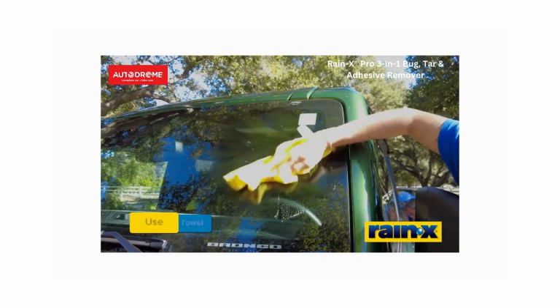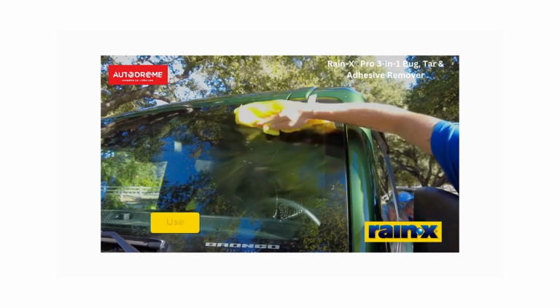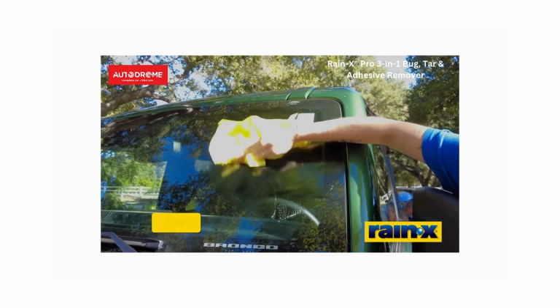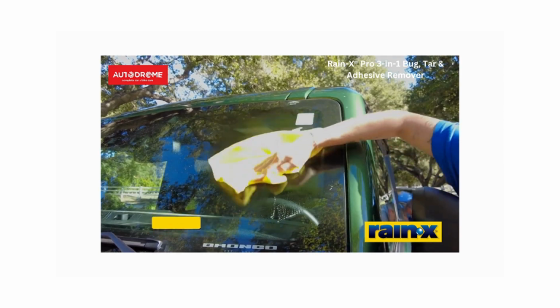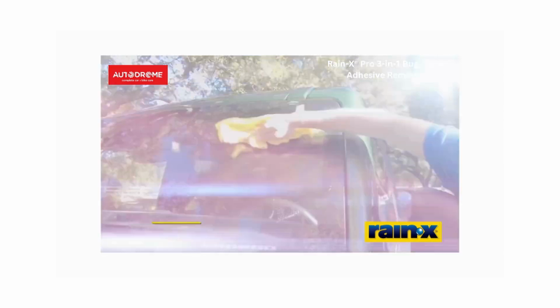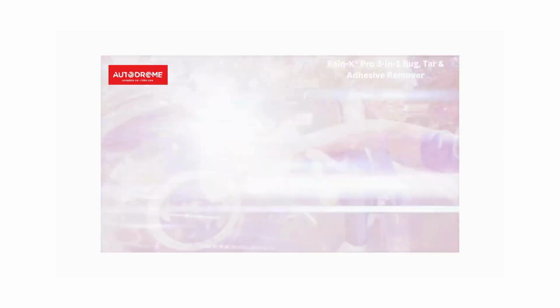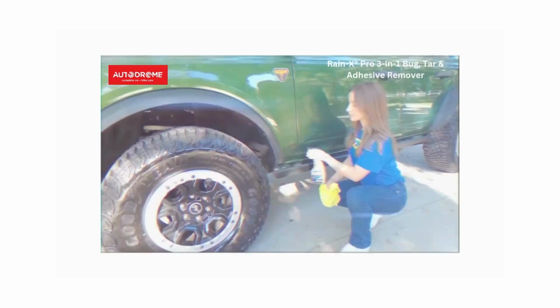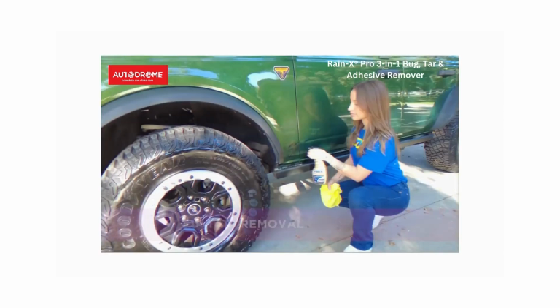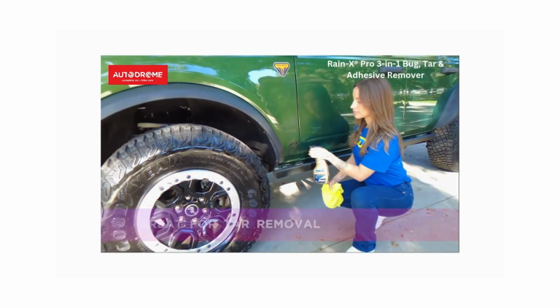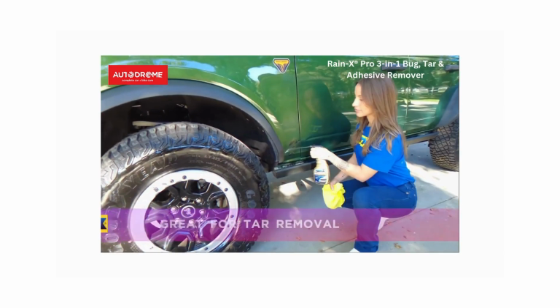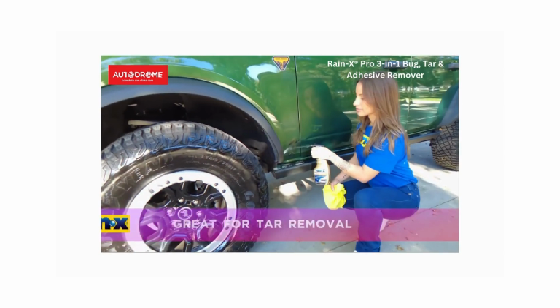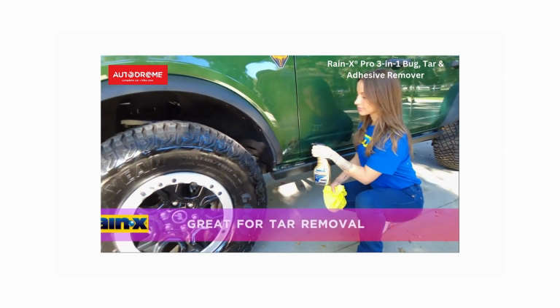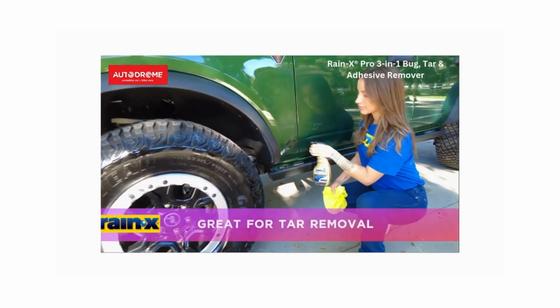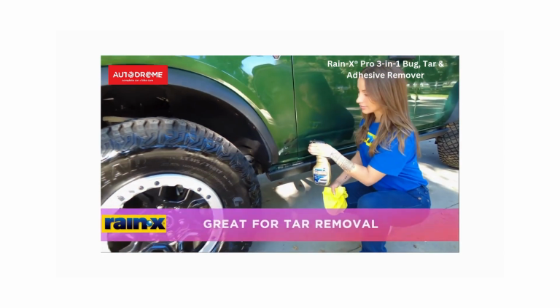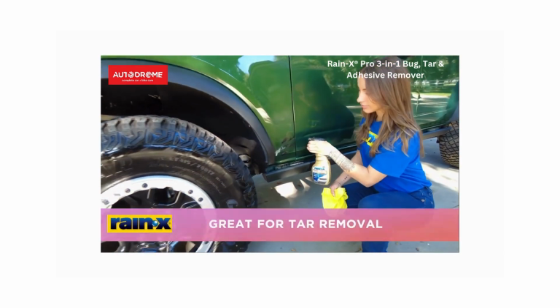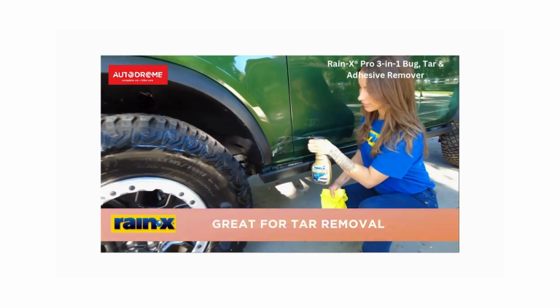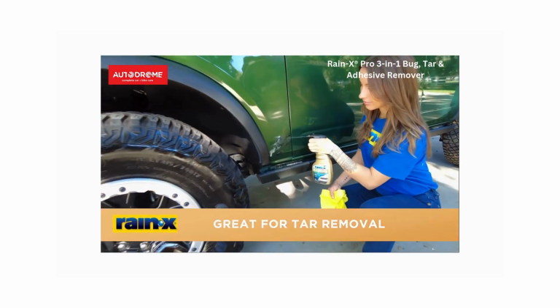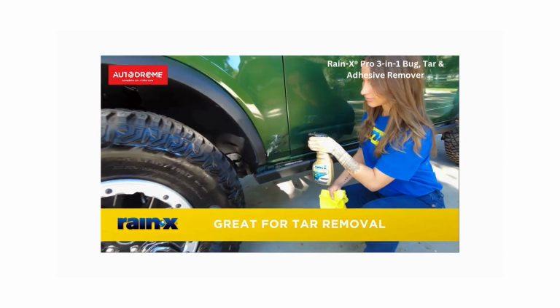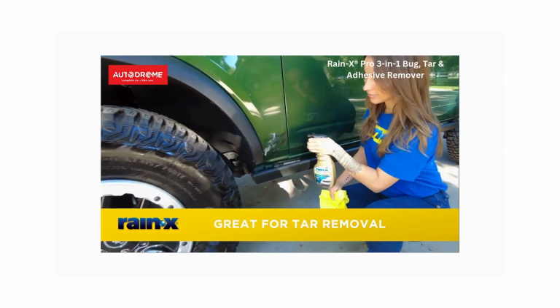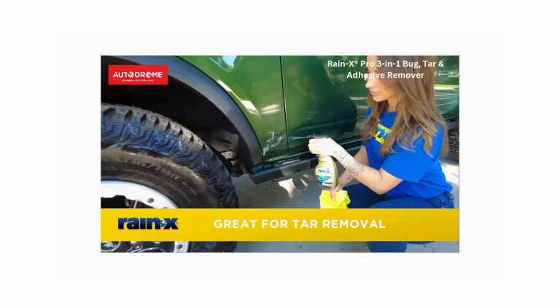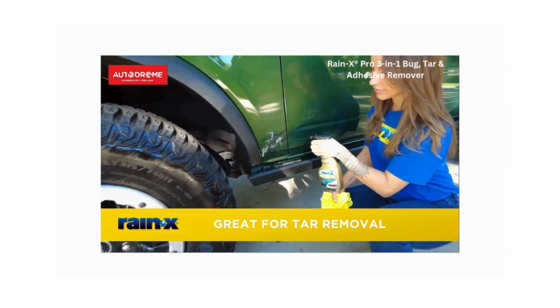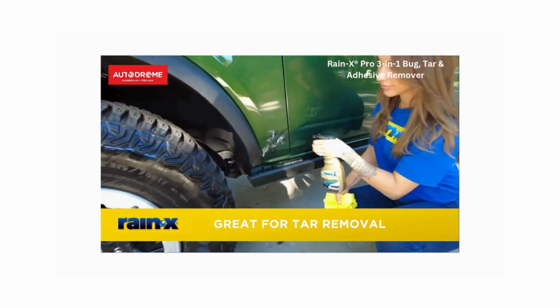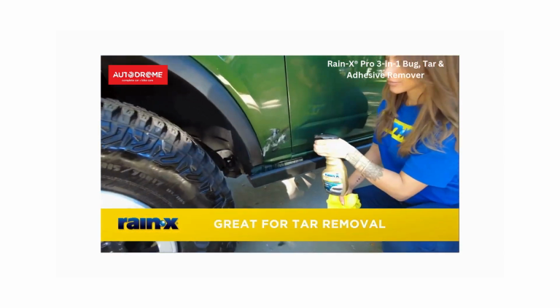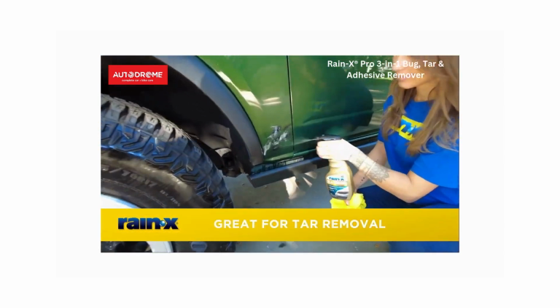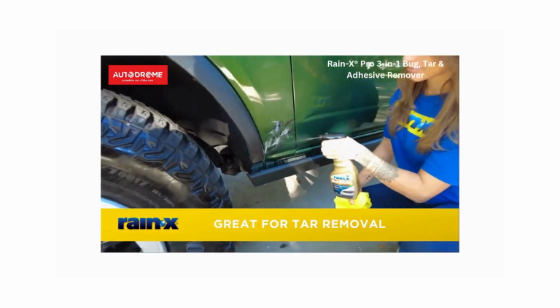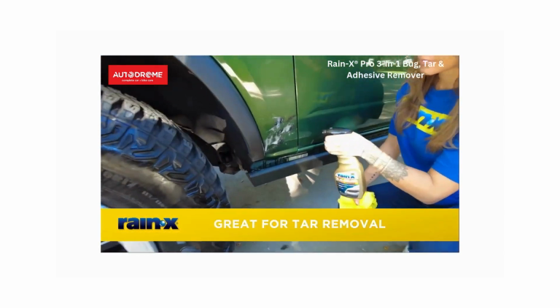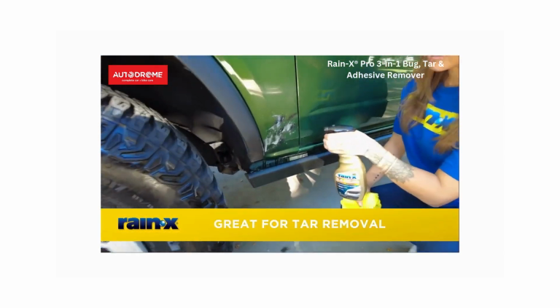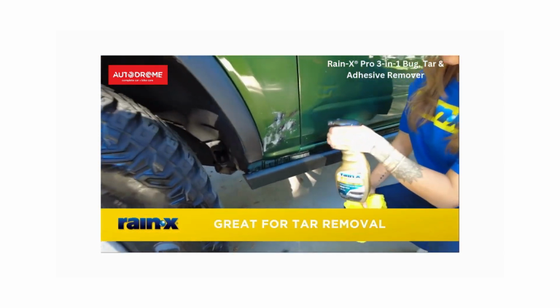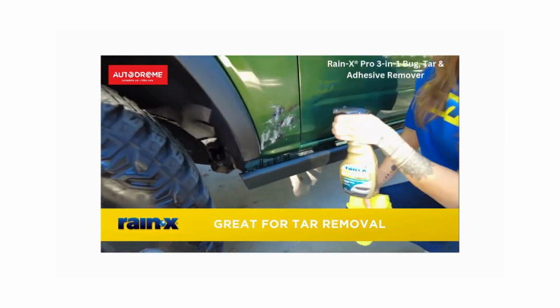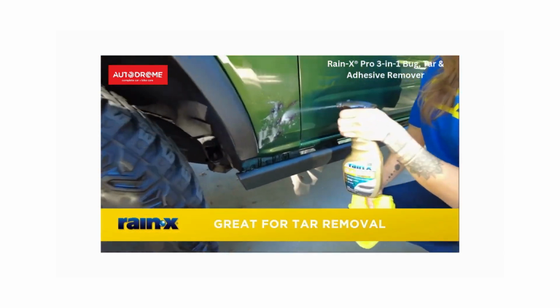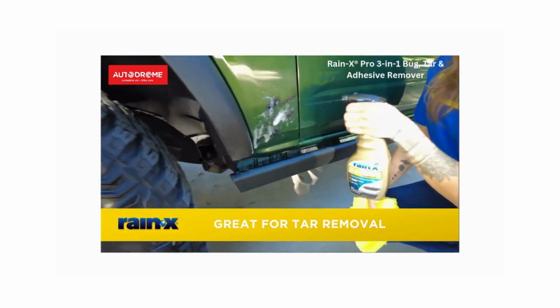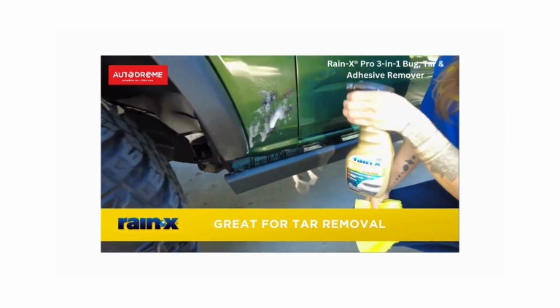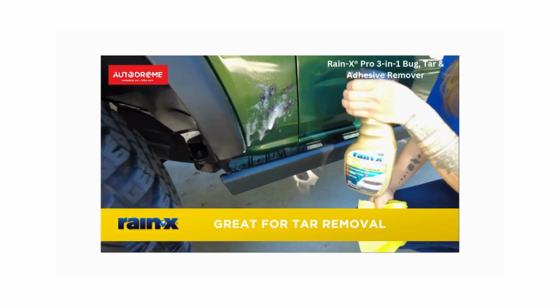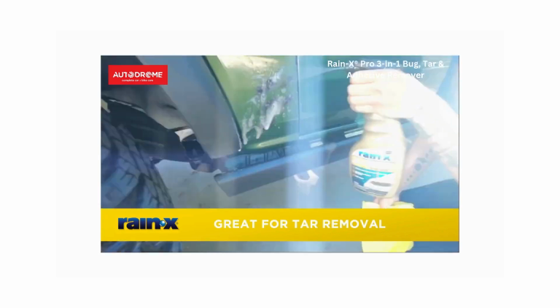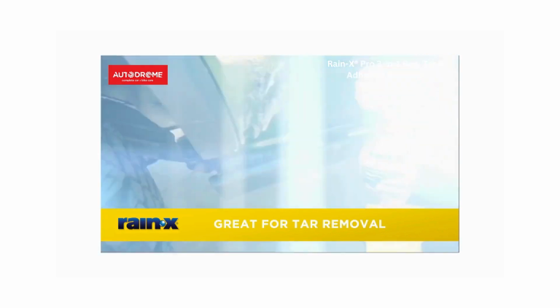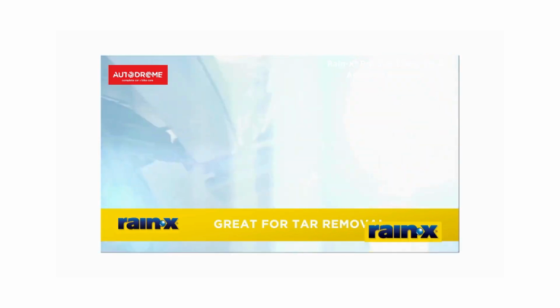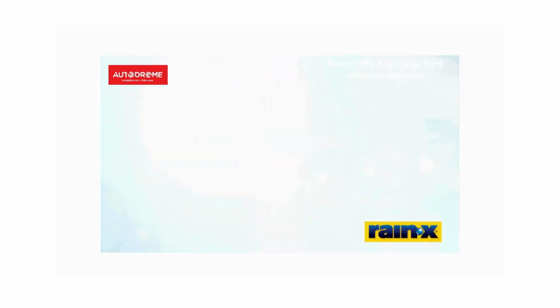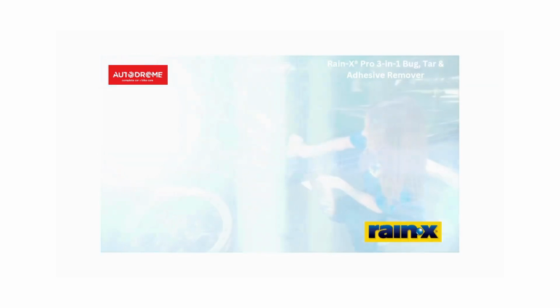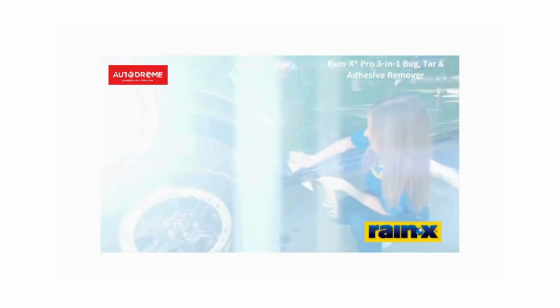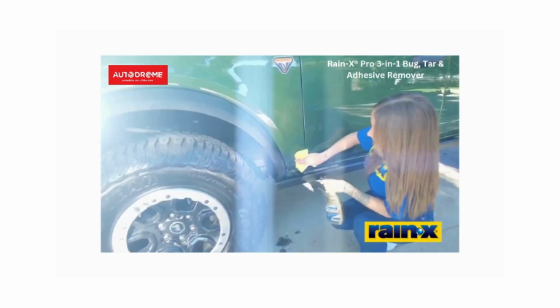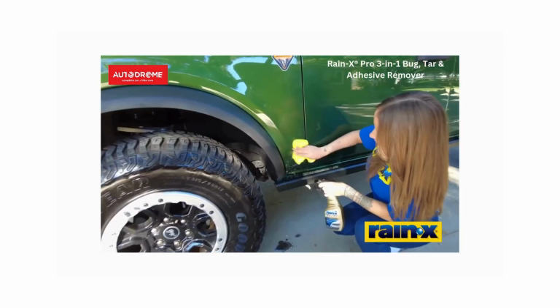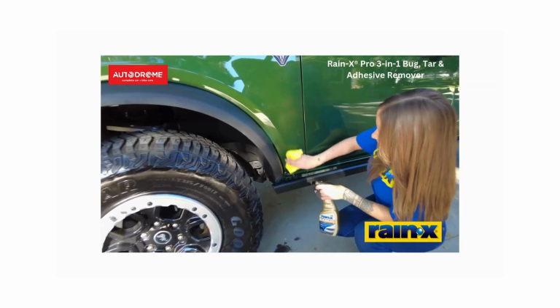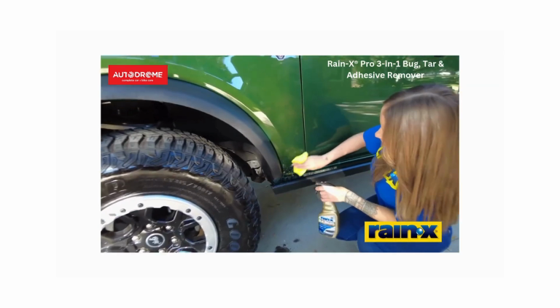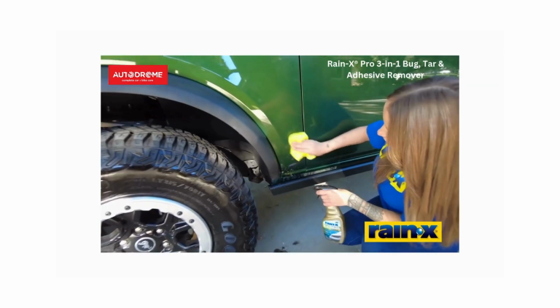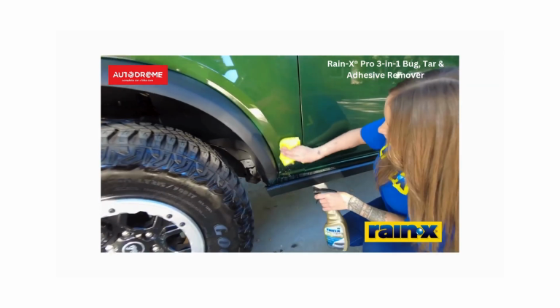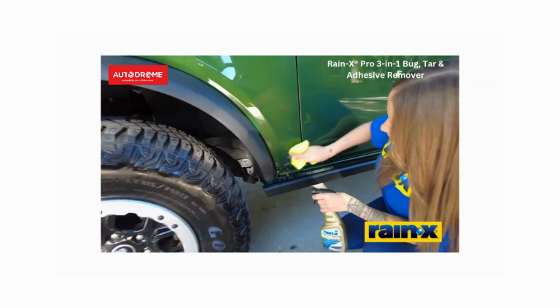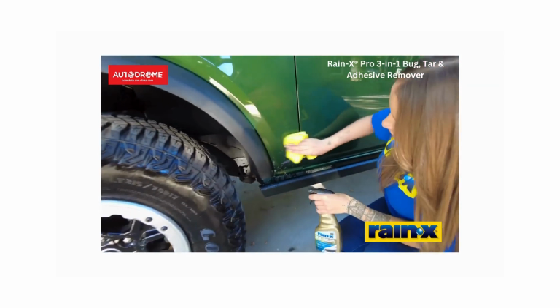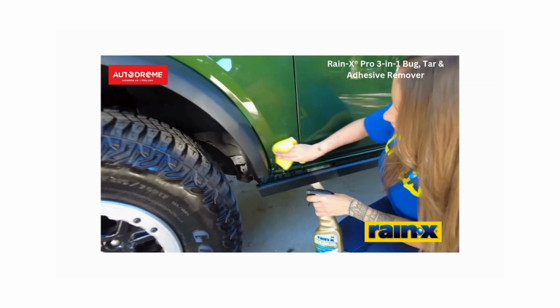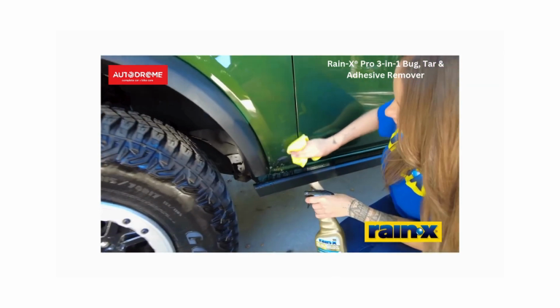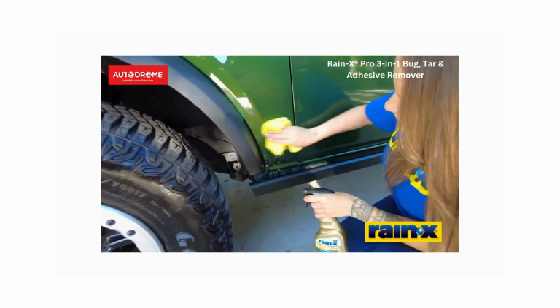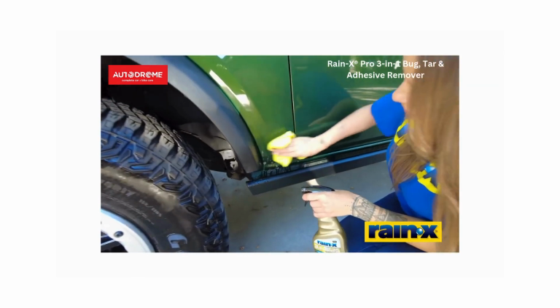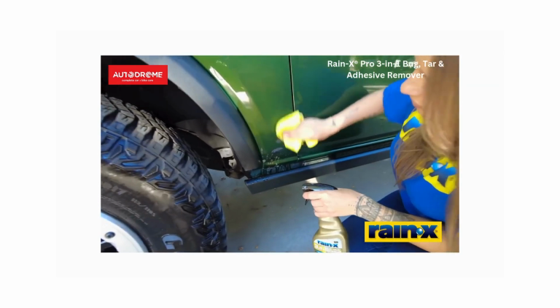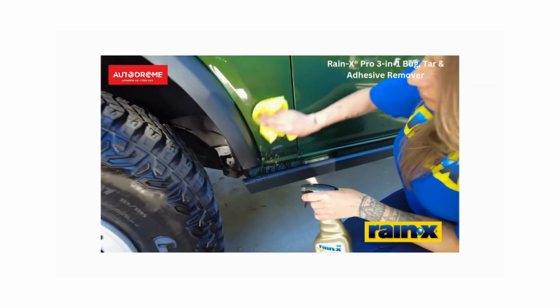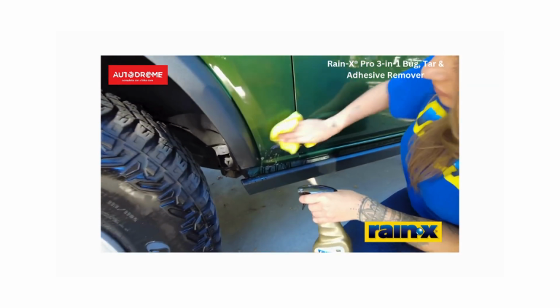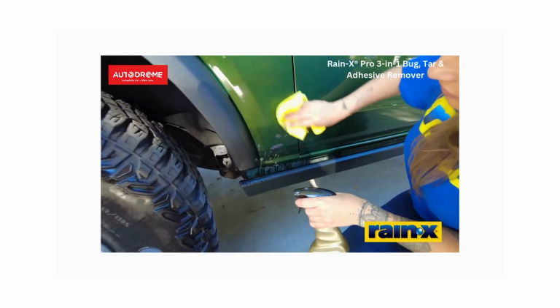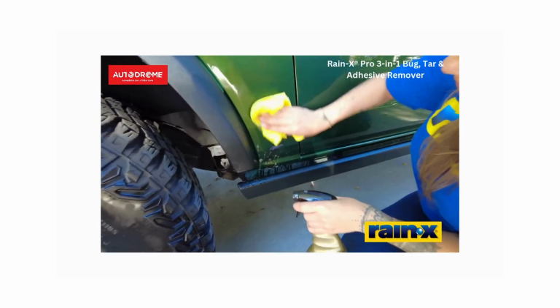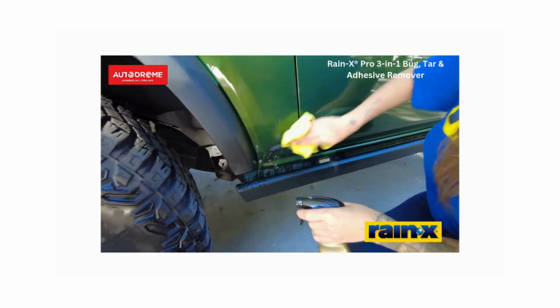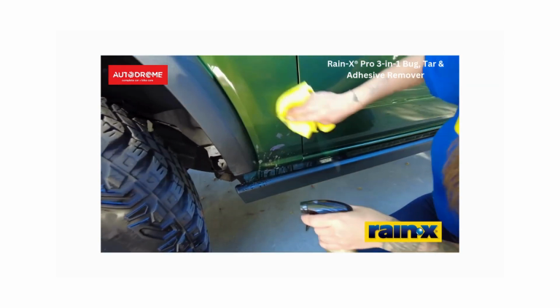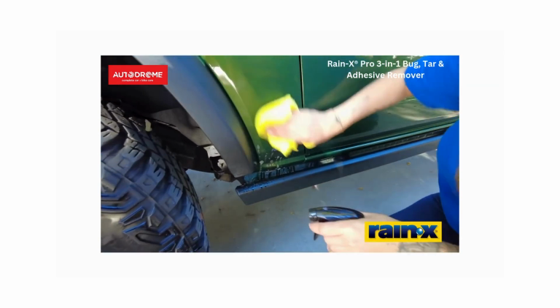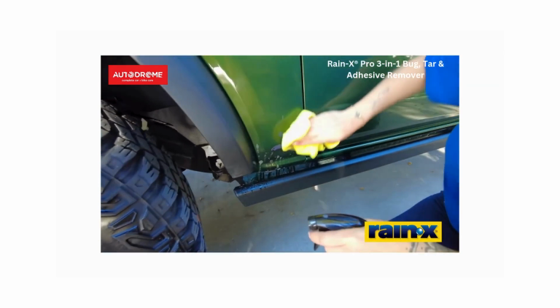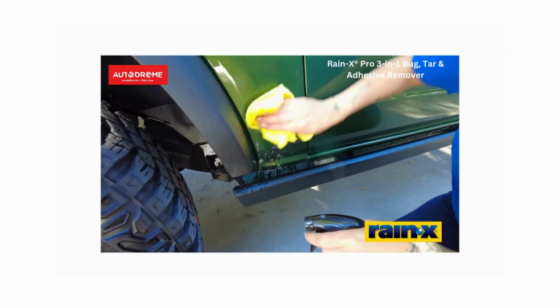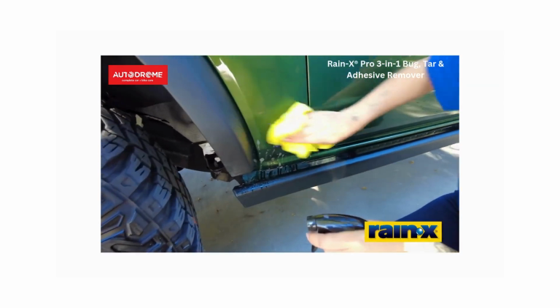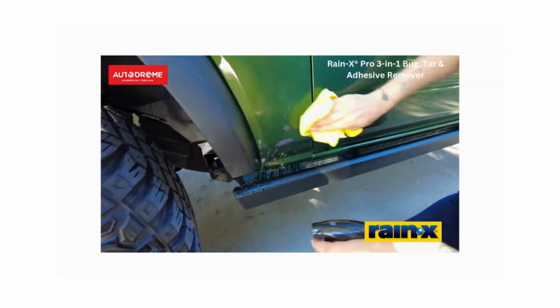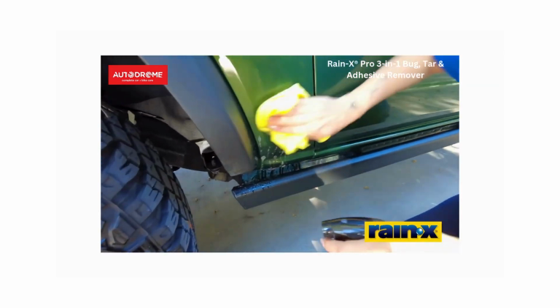And it's not just for bugs. This product is amazing for tar removal too. Check out how it cleans up these splatters from the wheels and sides of the car.